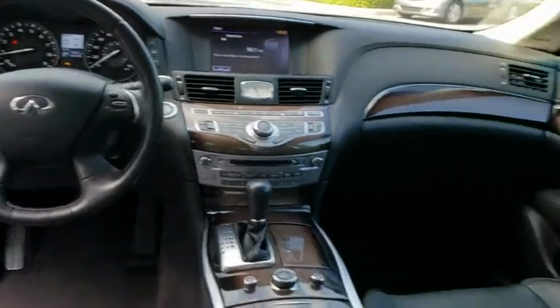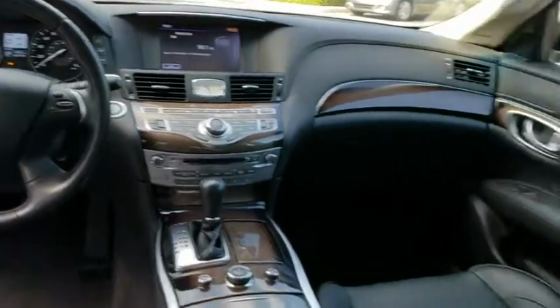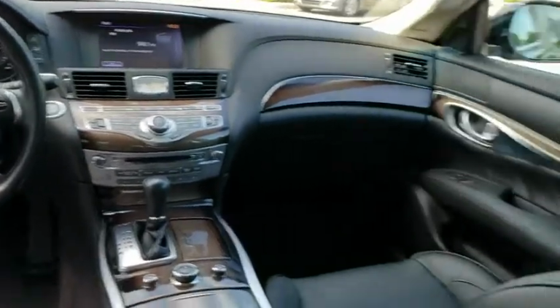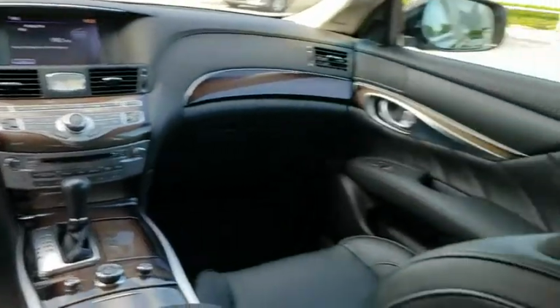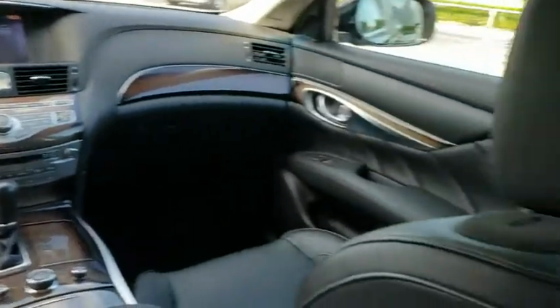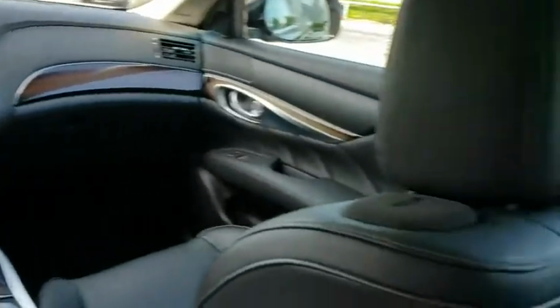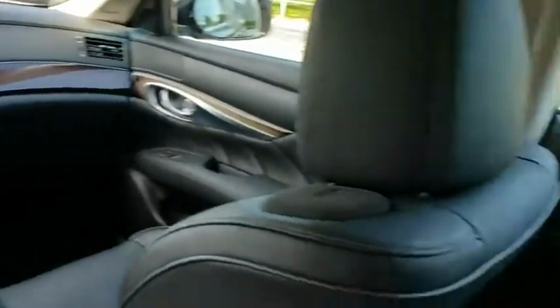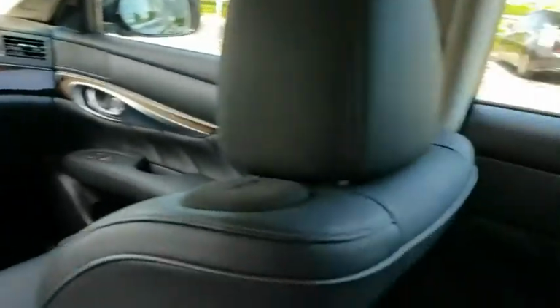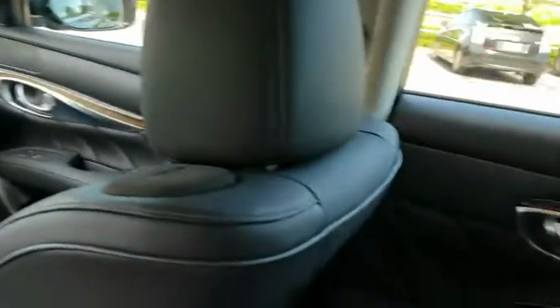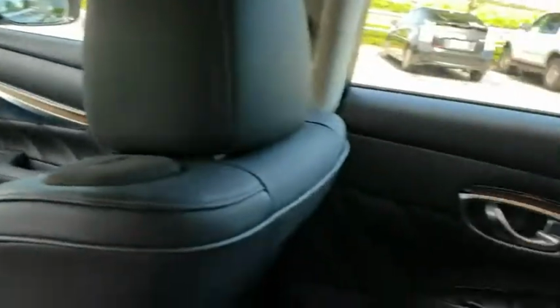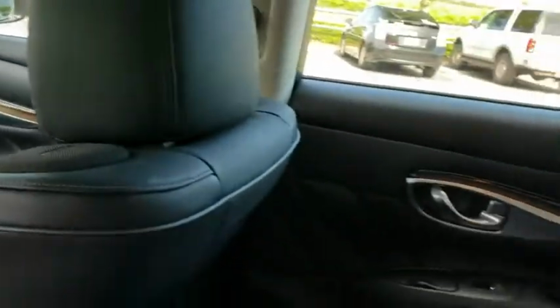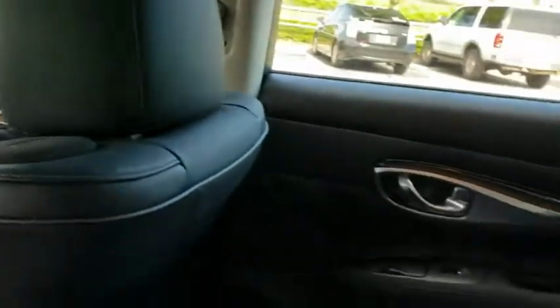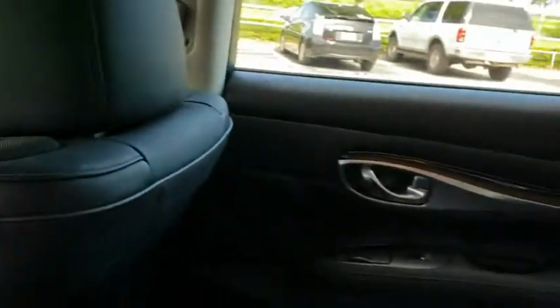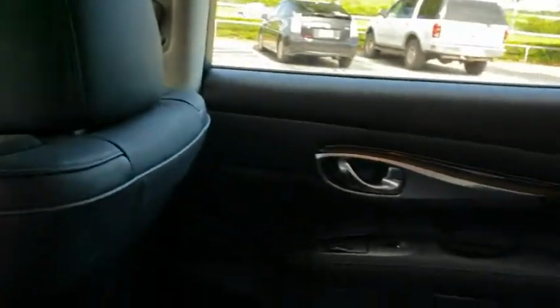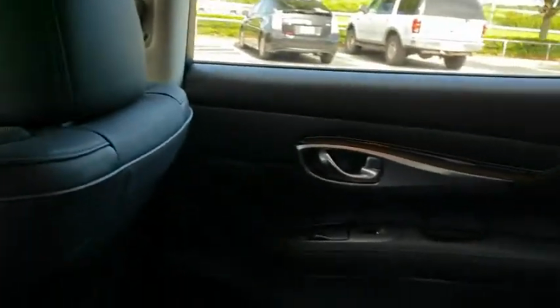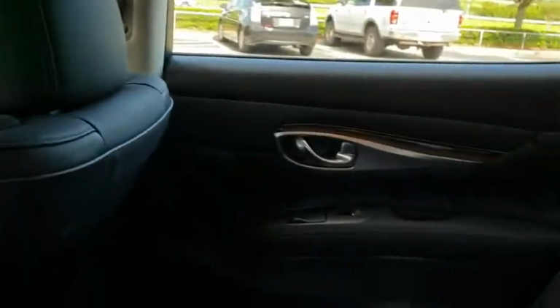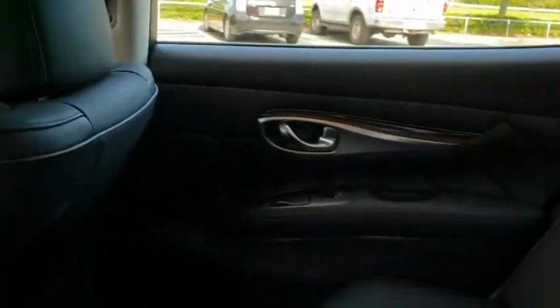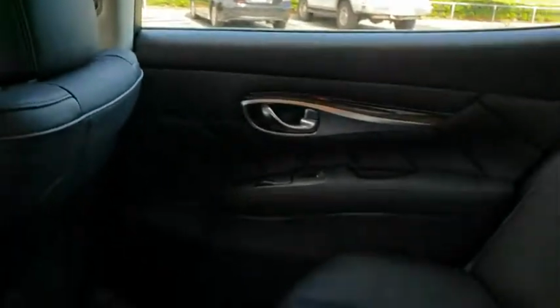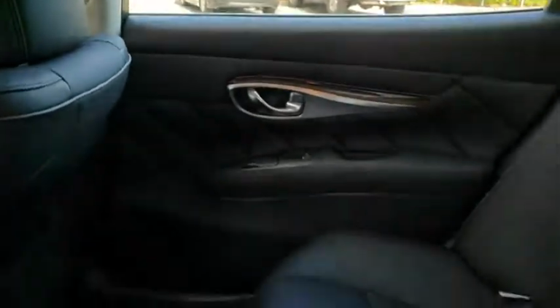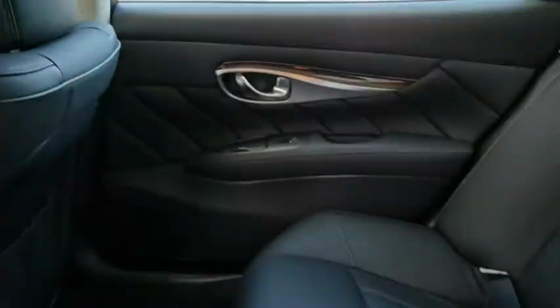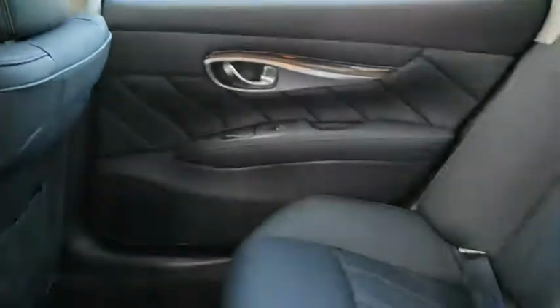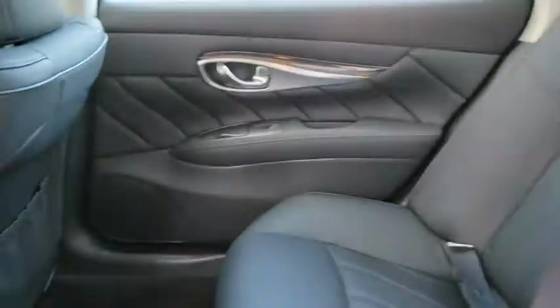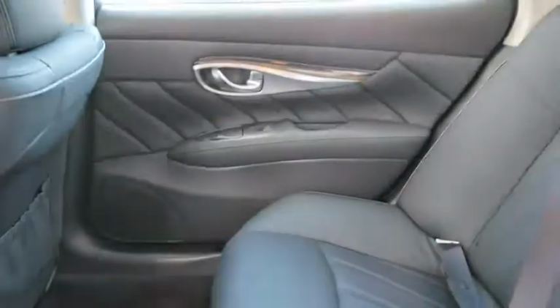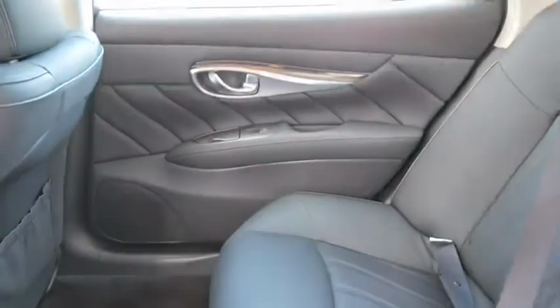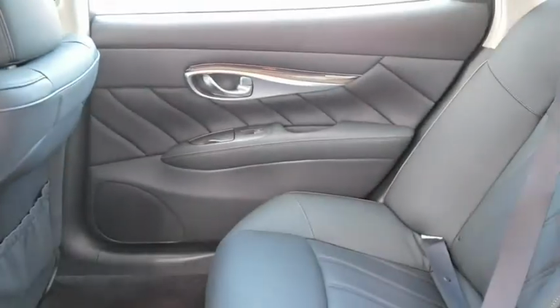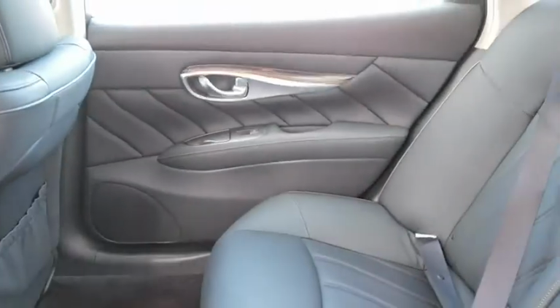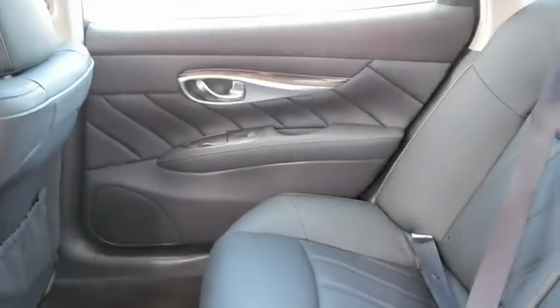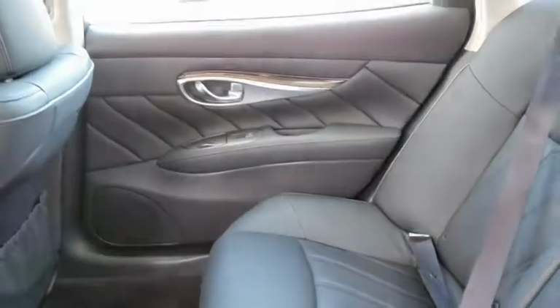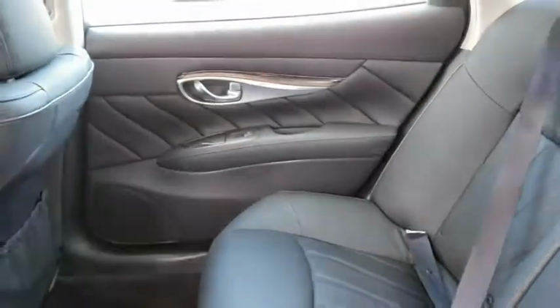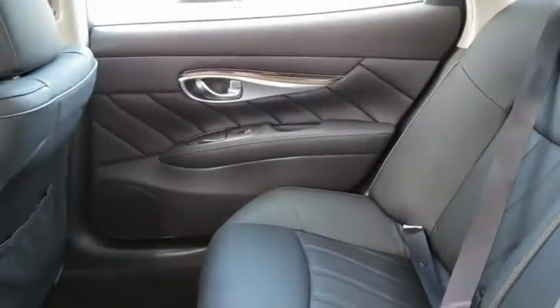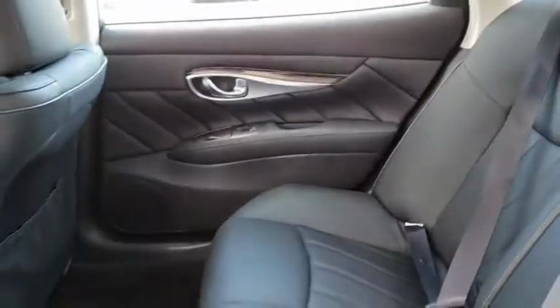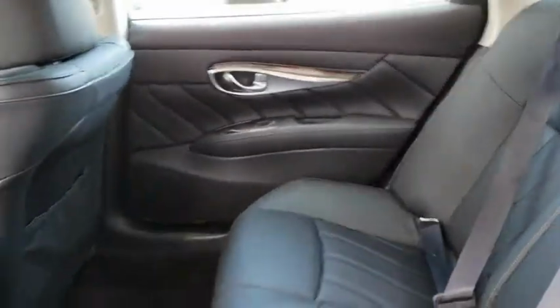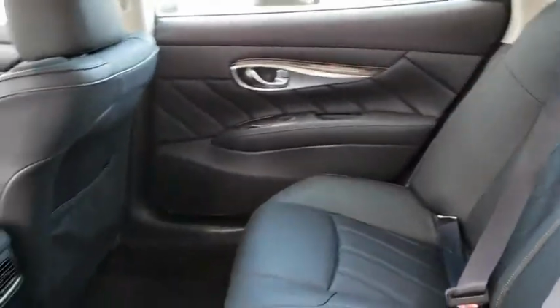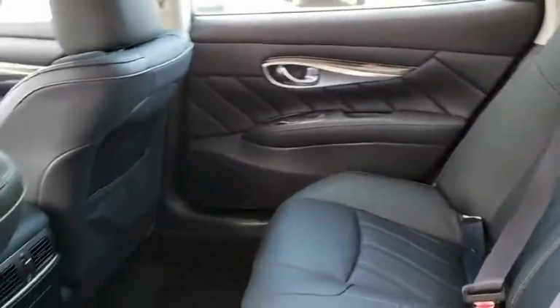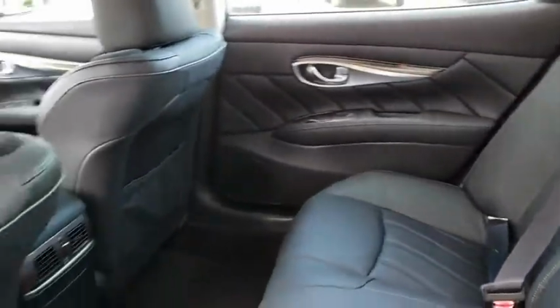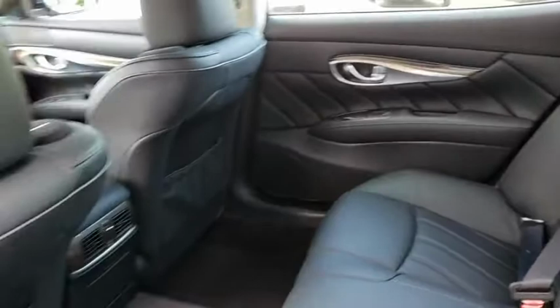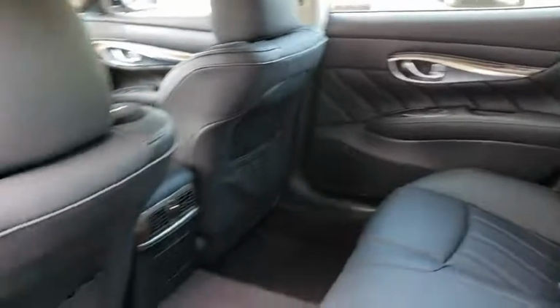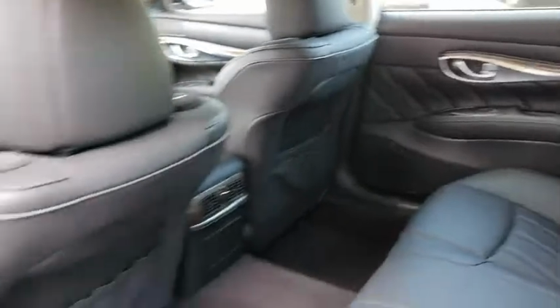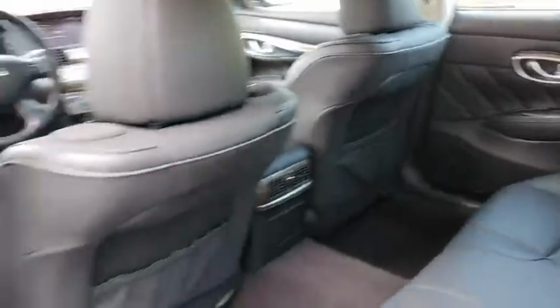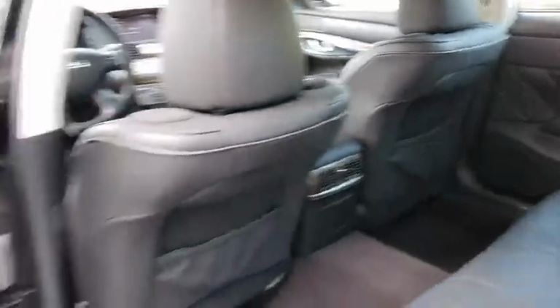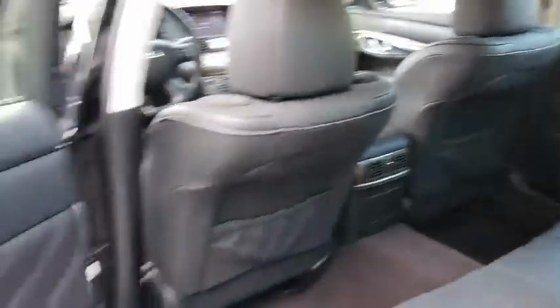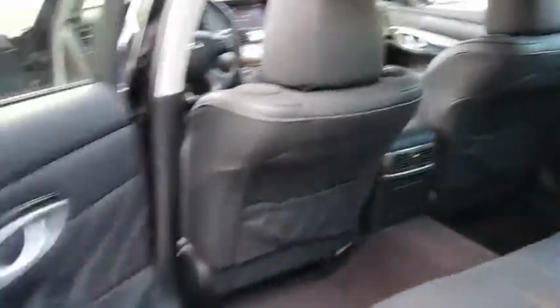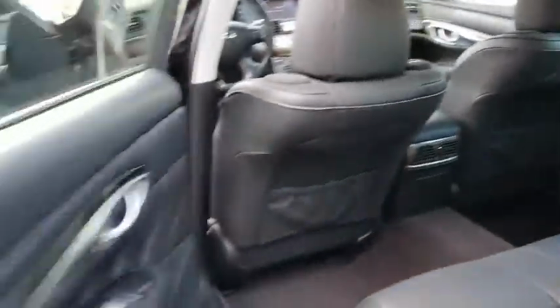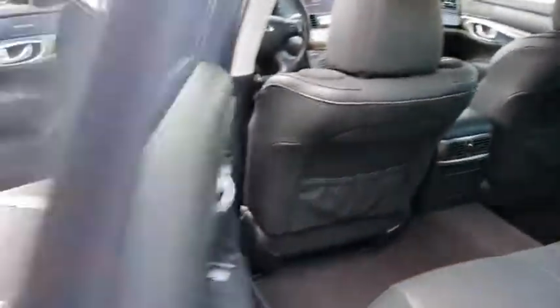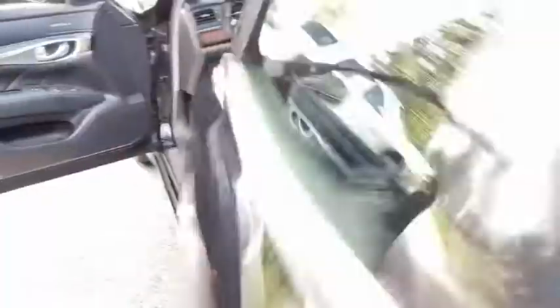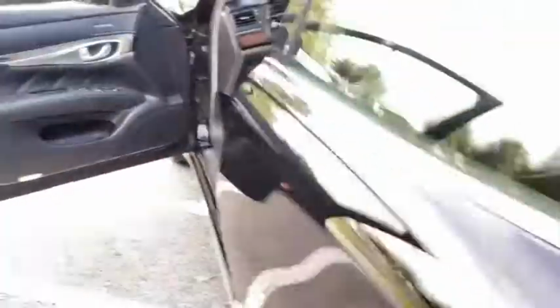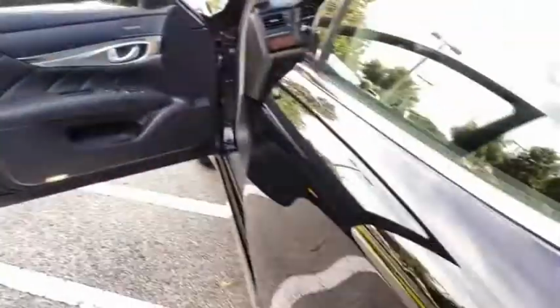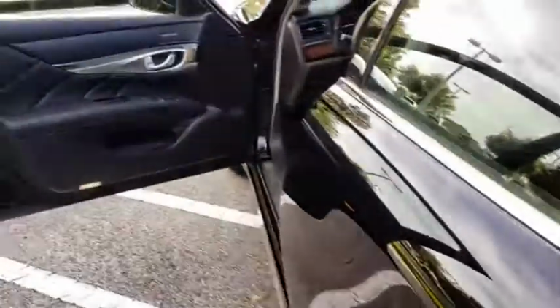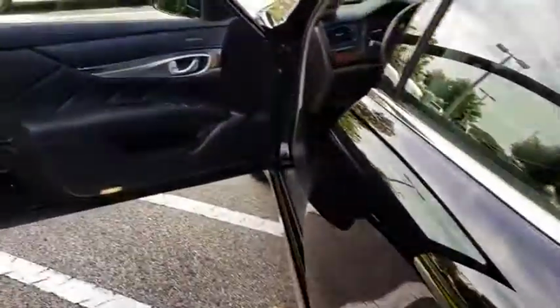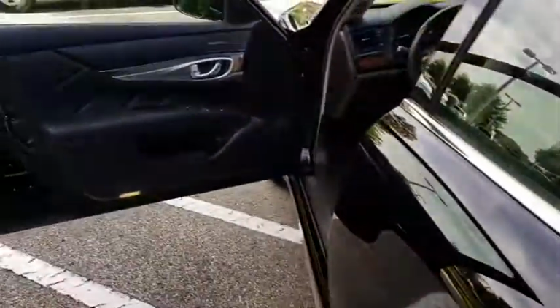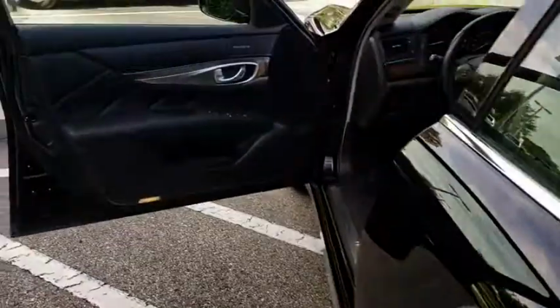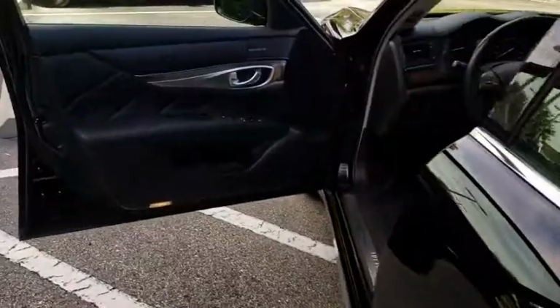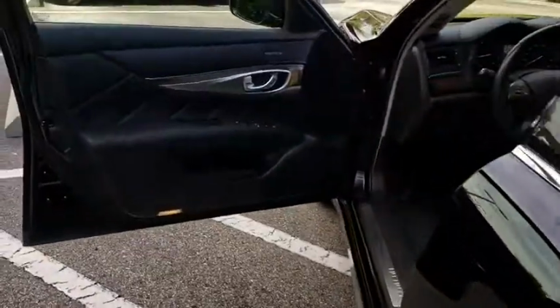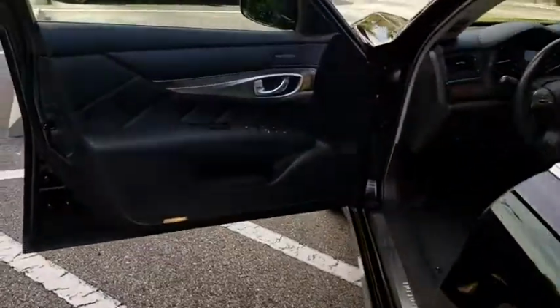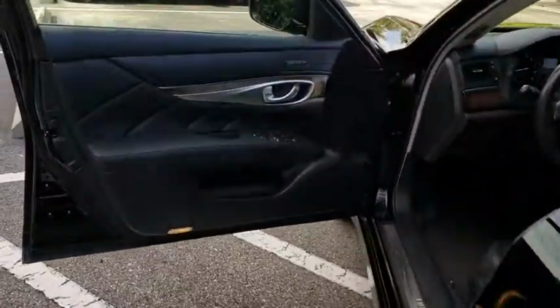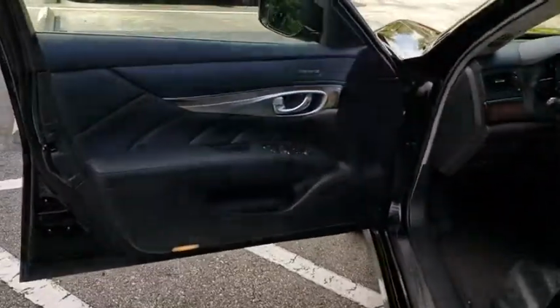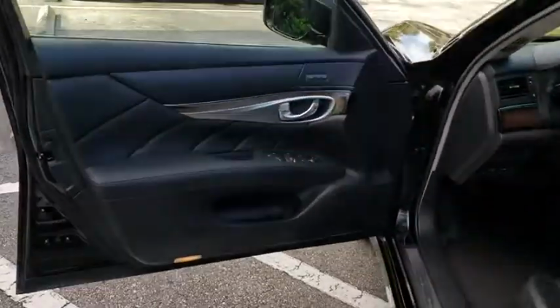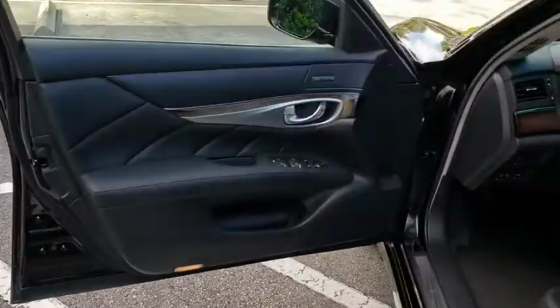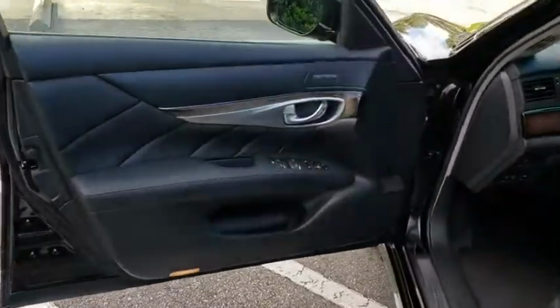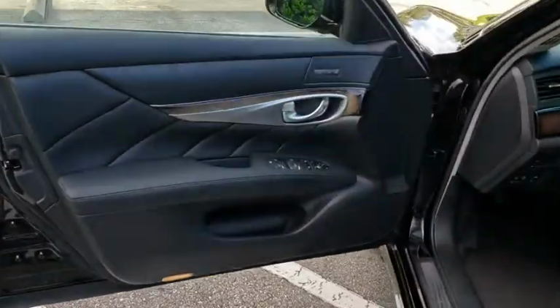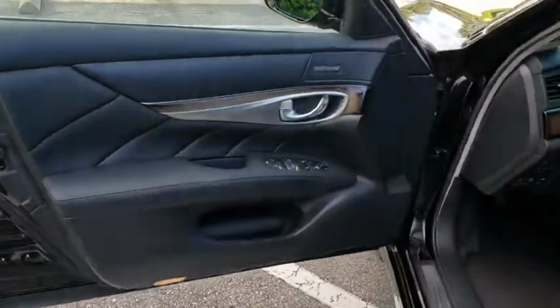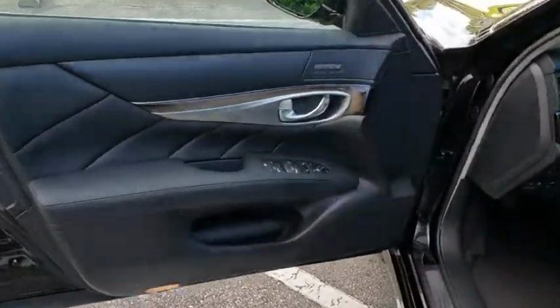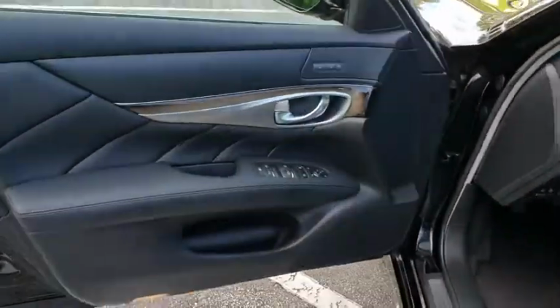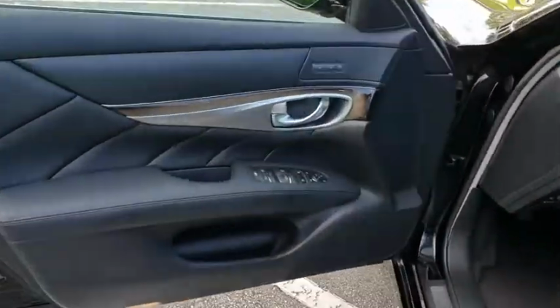Auto dimming rear view mirror, keyless start, floor mats, aluminum wheels, universal garage door opener, climate control.